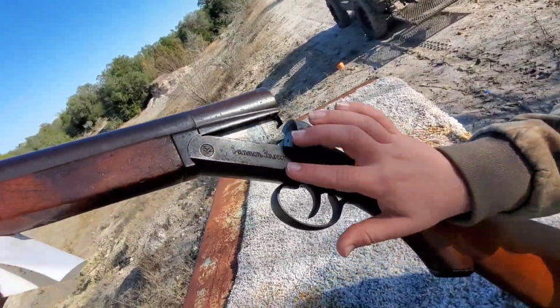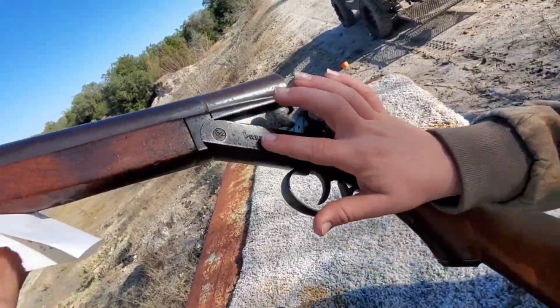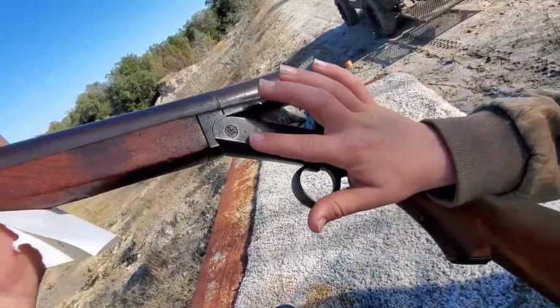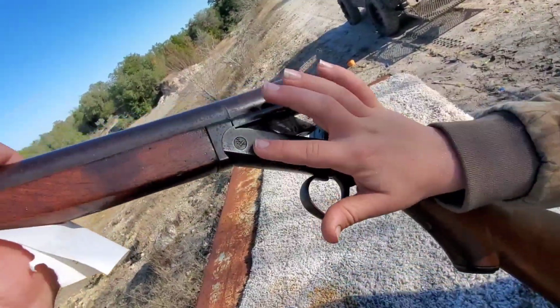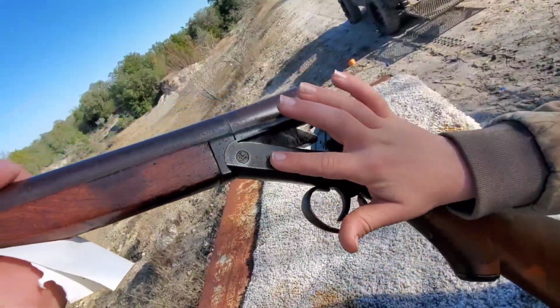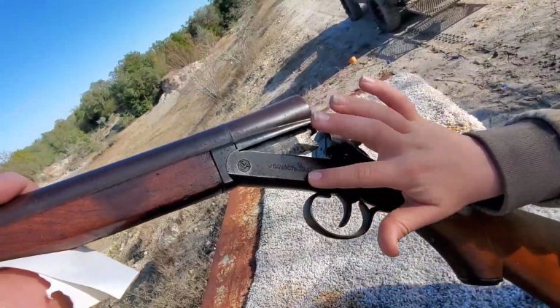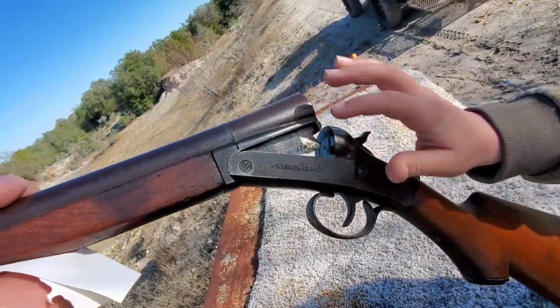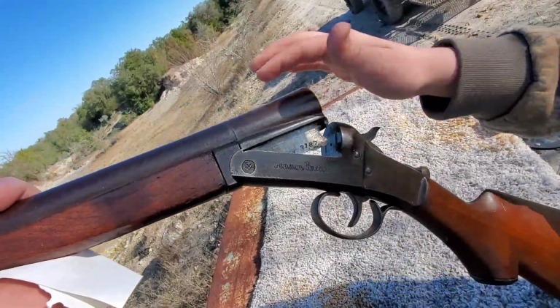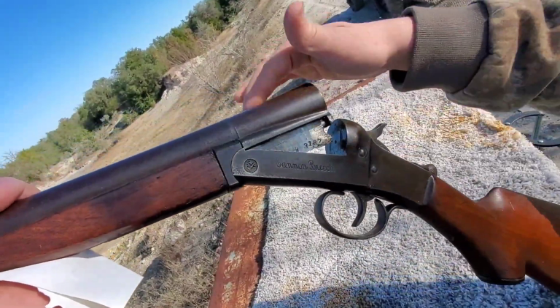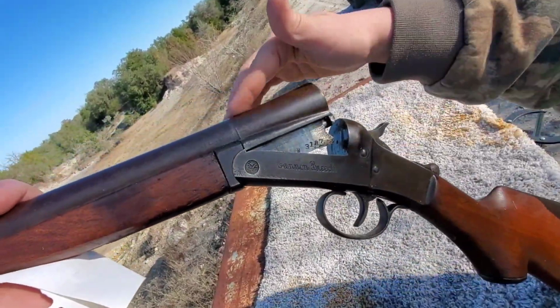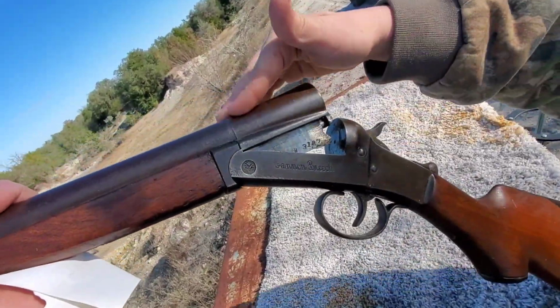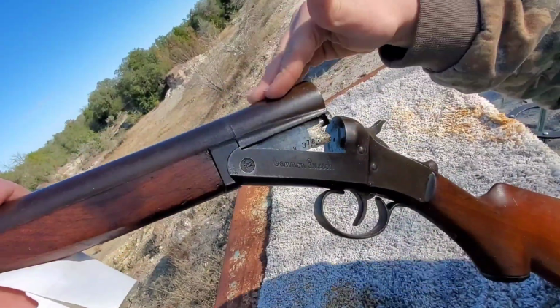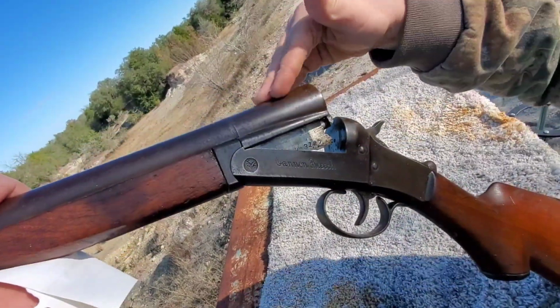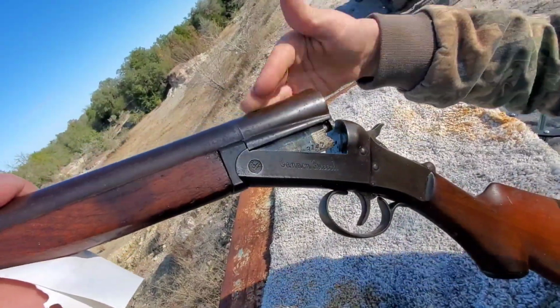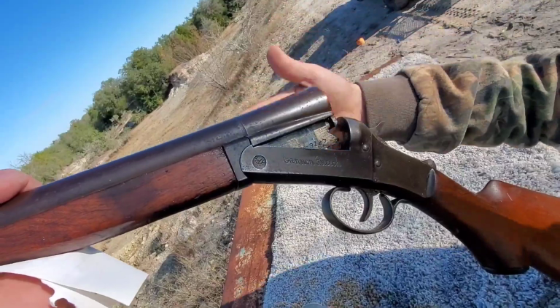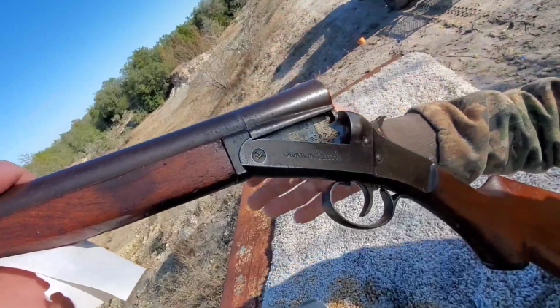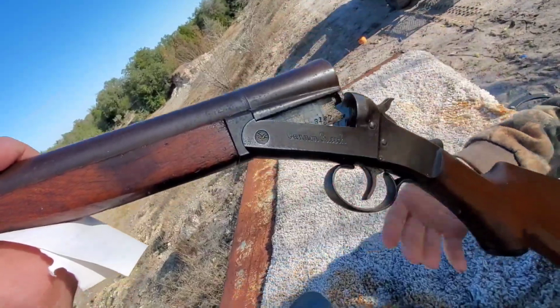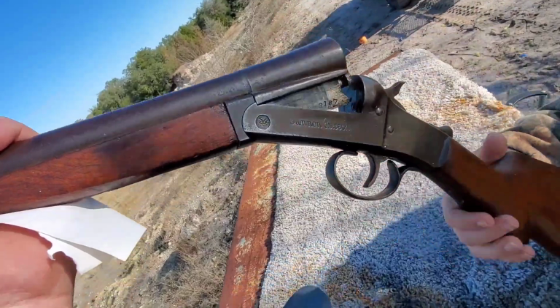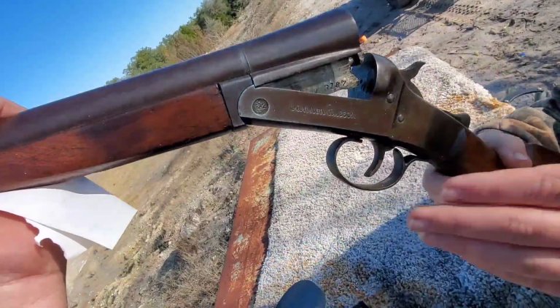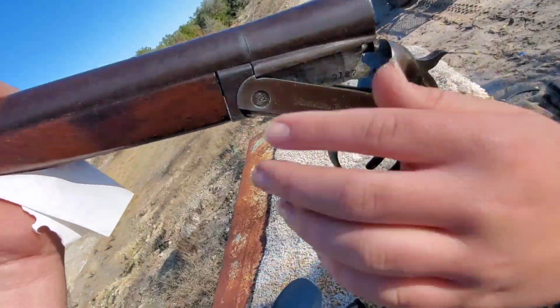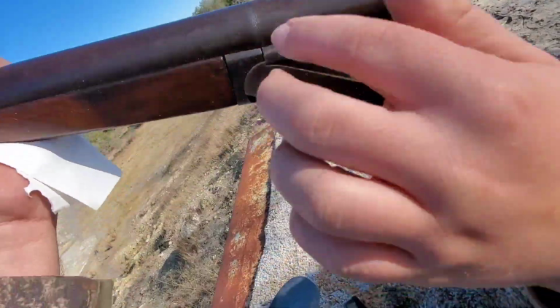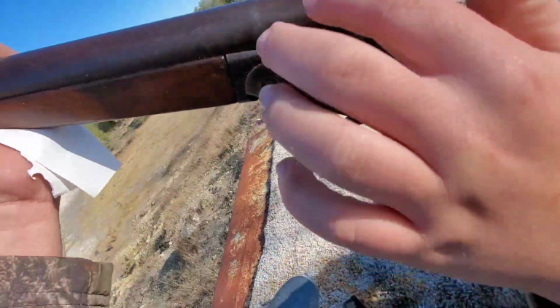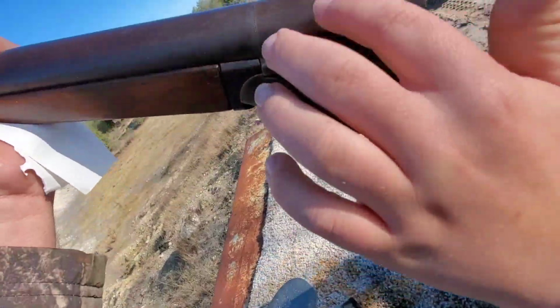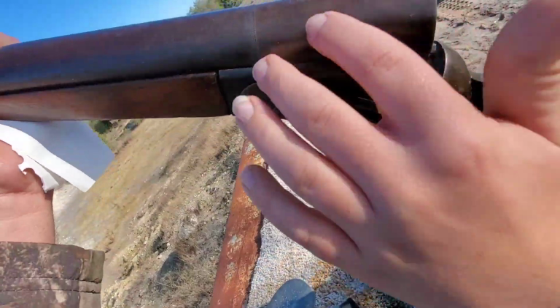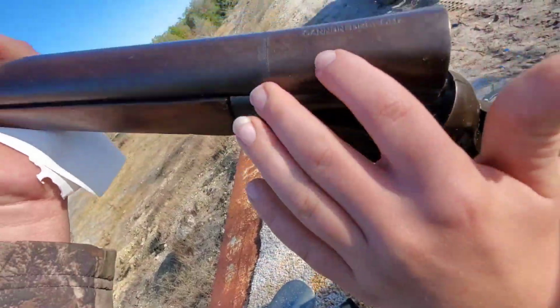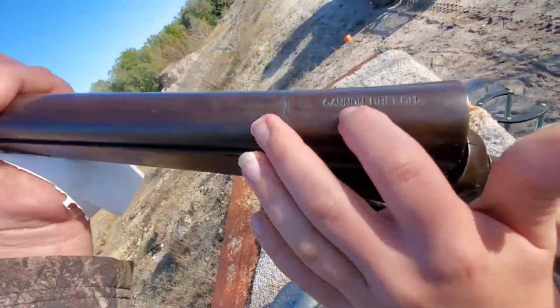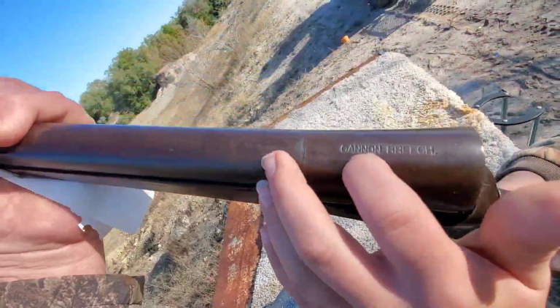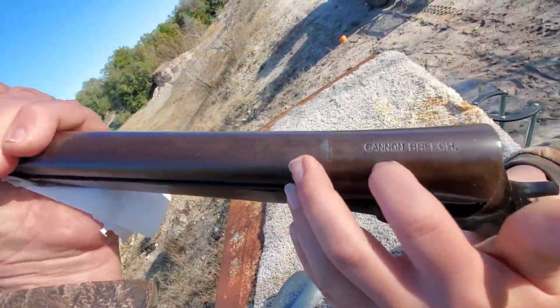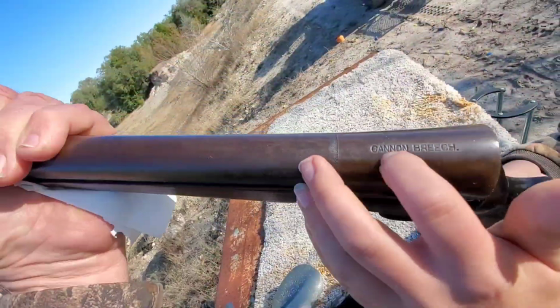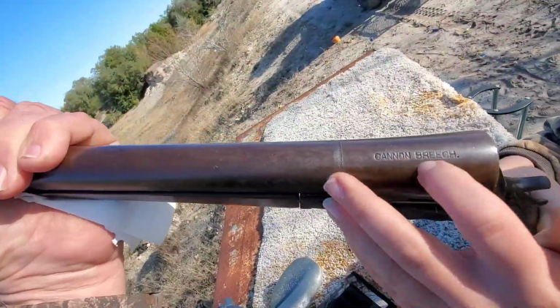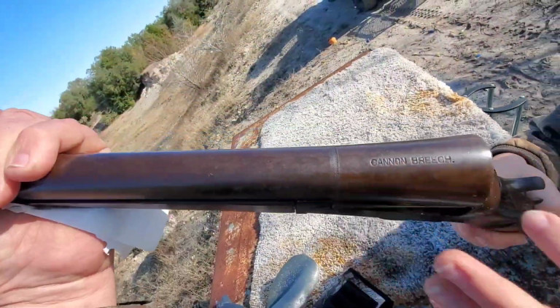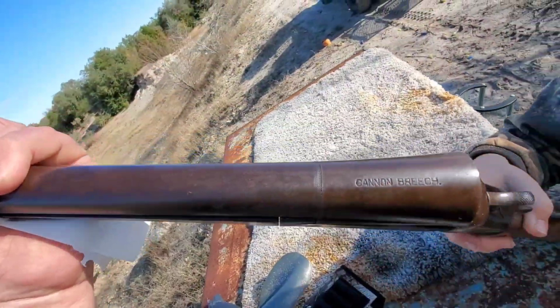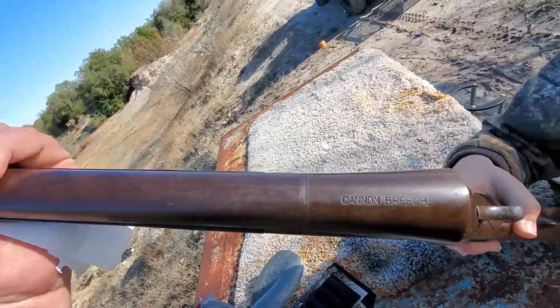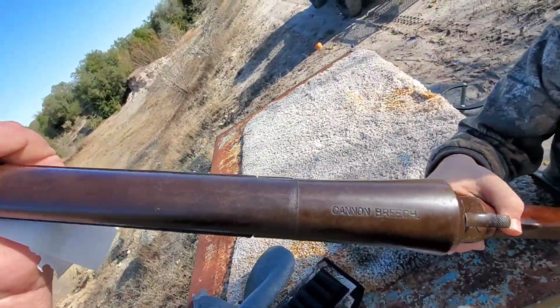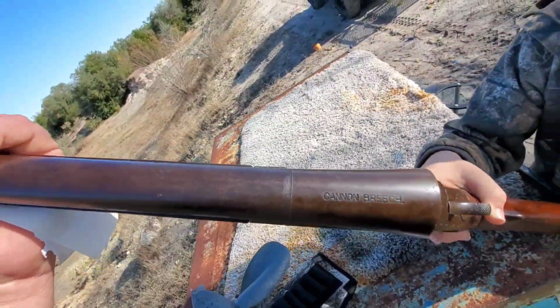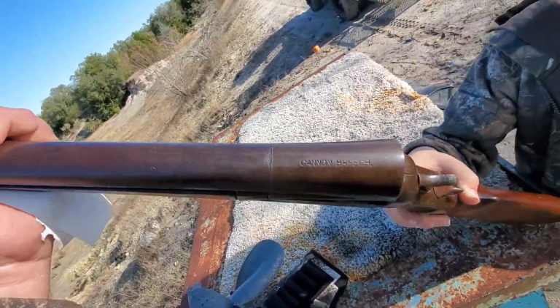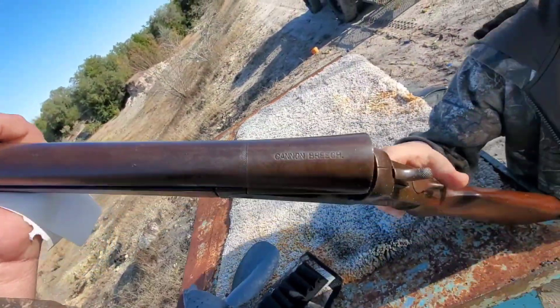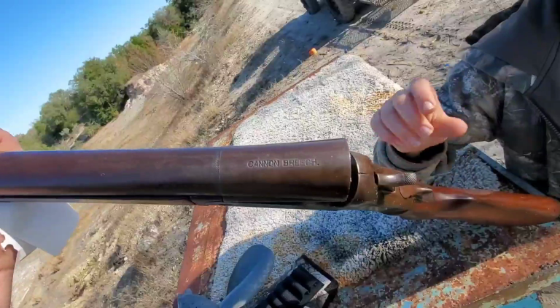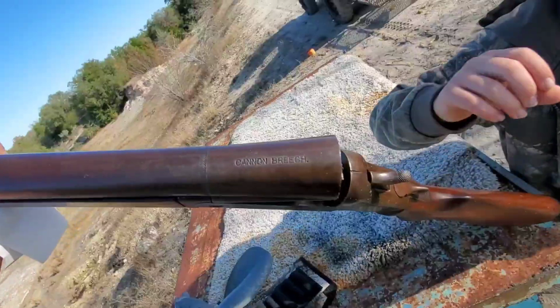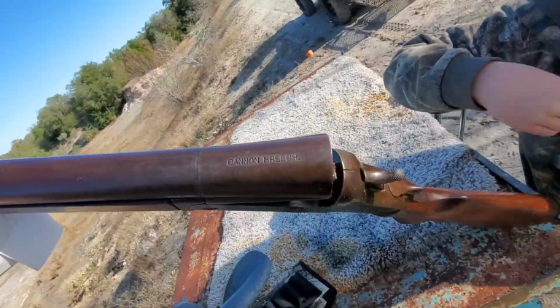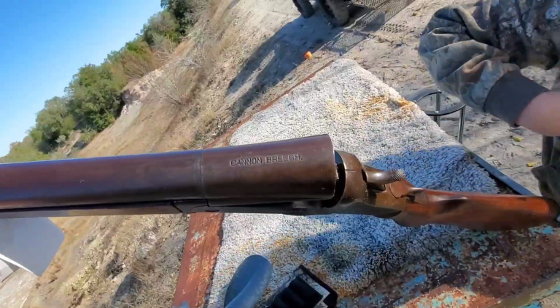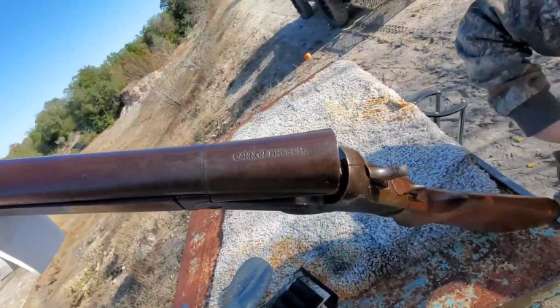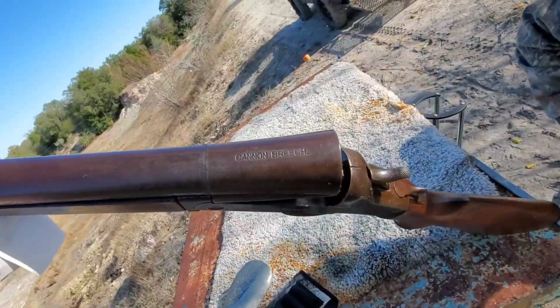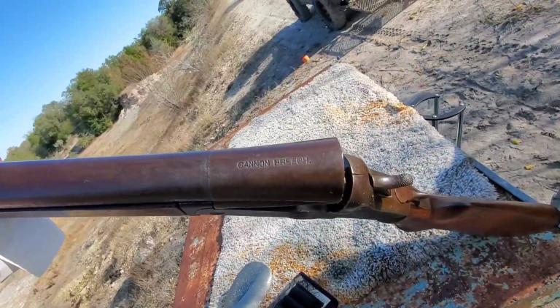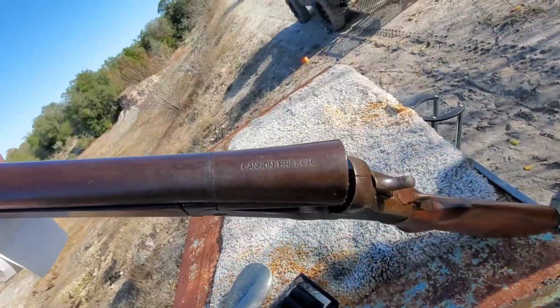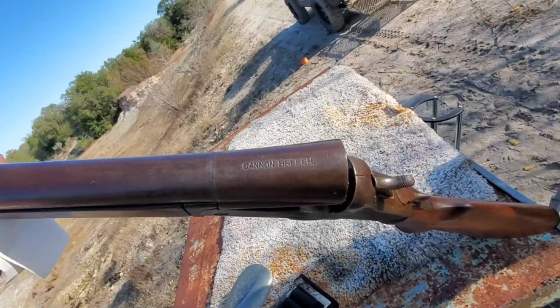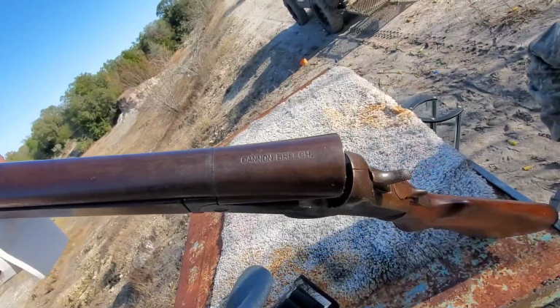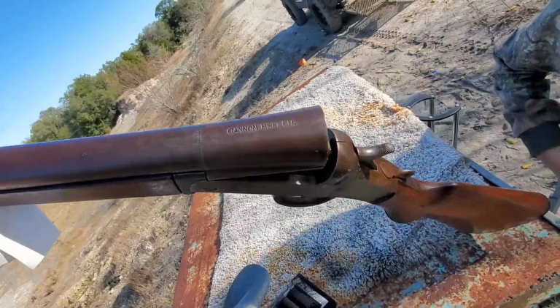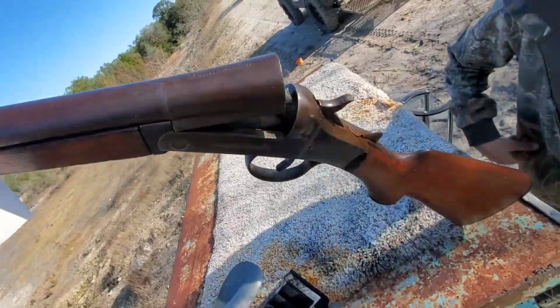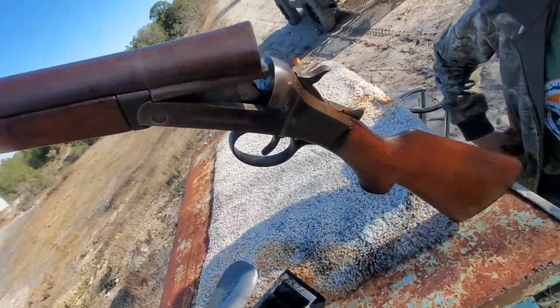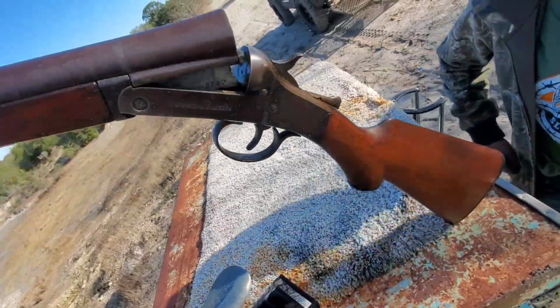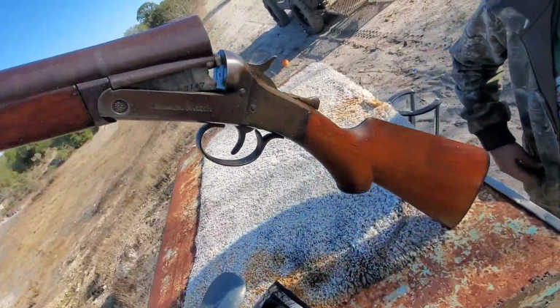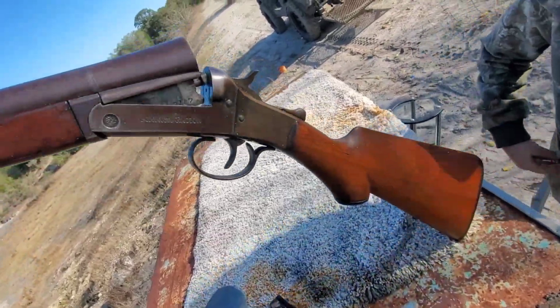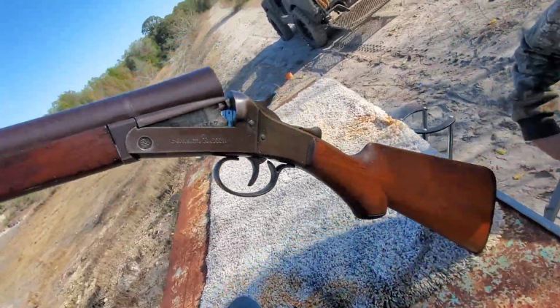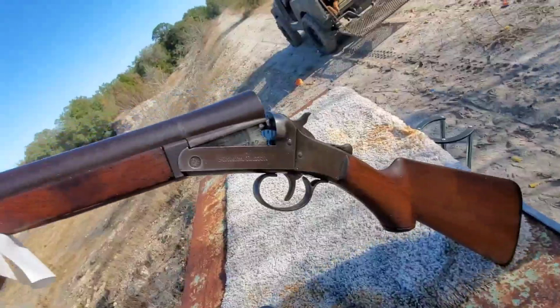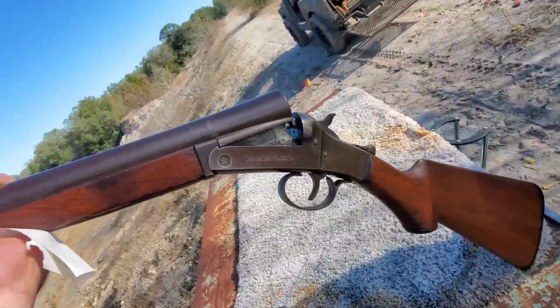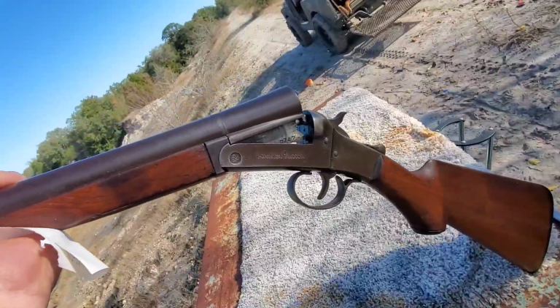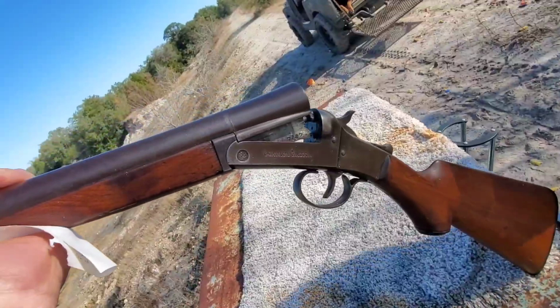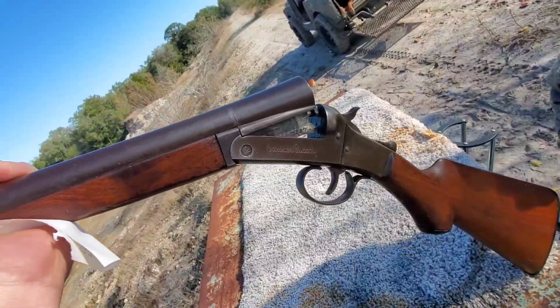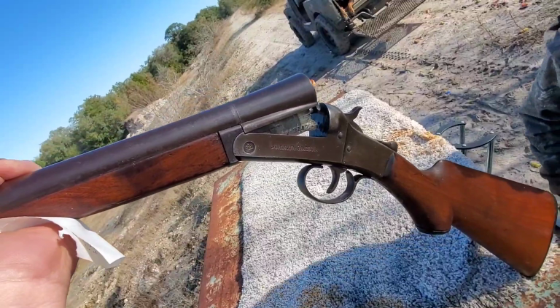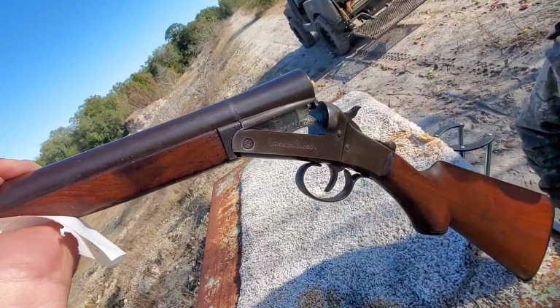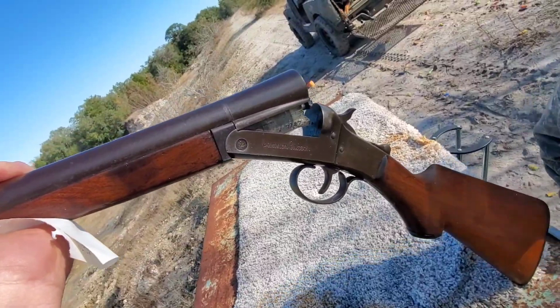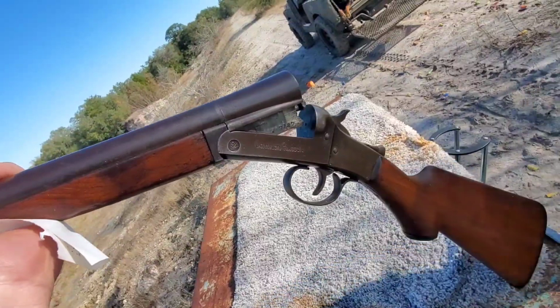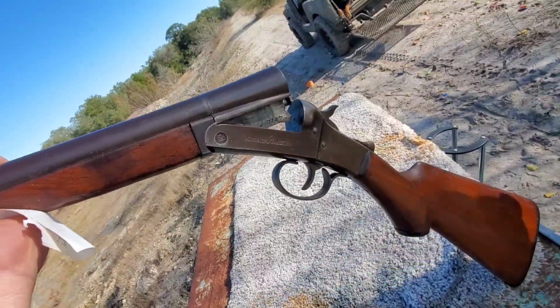Right here it says Cannon Breech, and right up here on top too. Wow, that's a cool look.